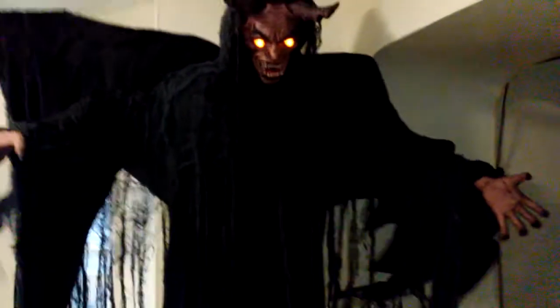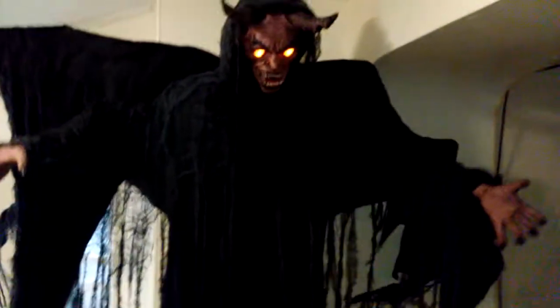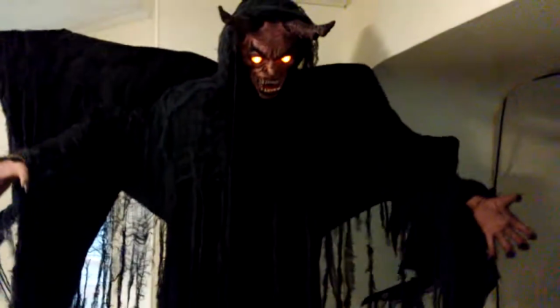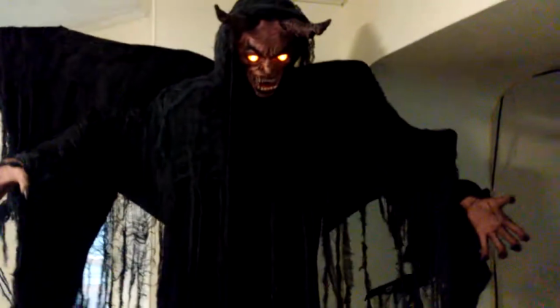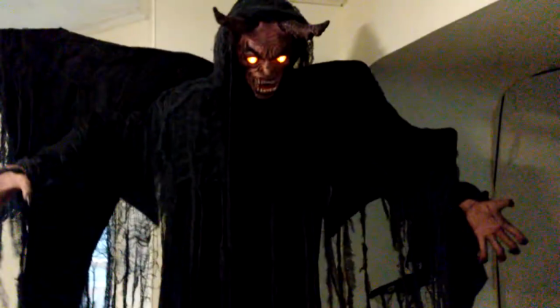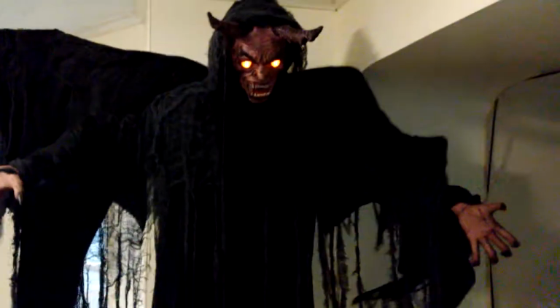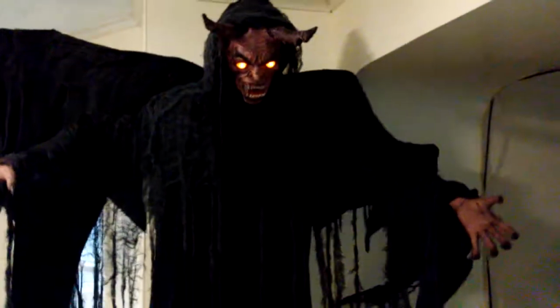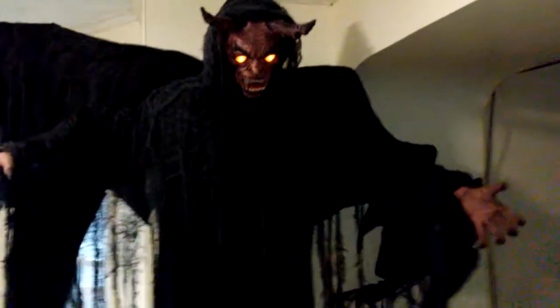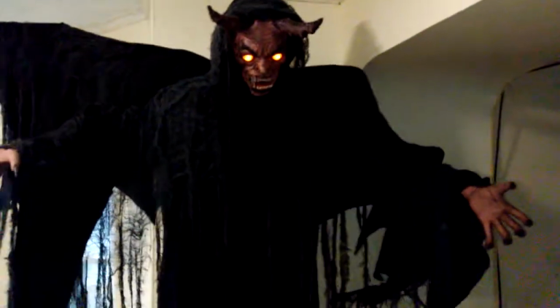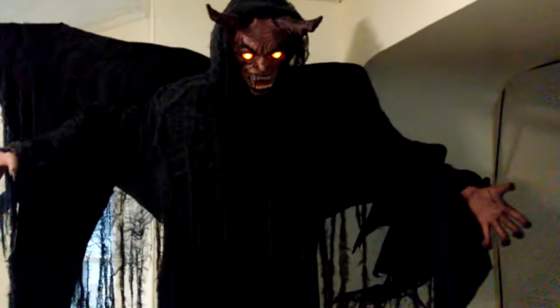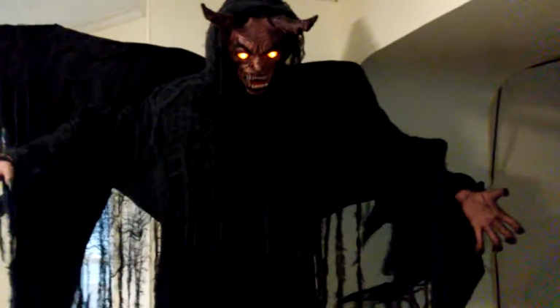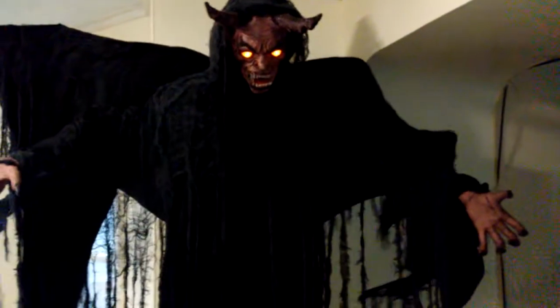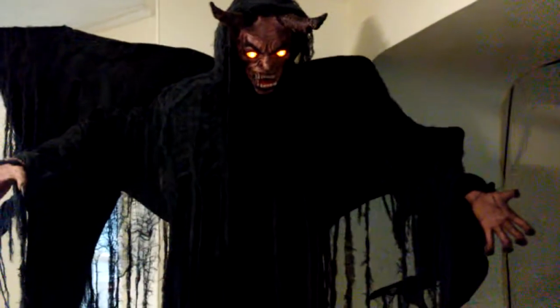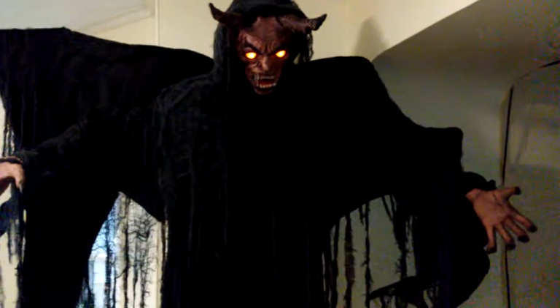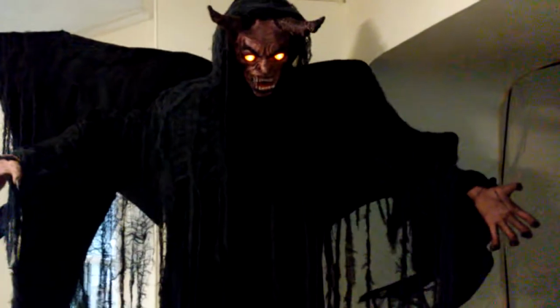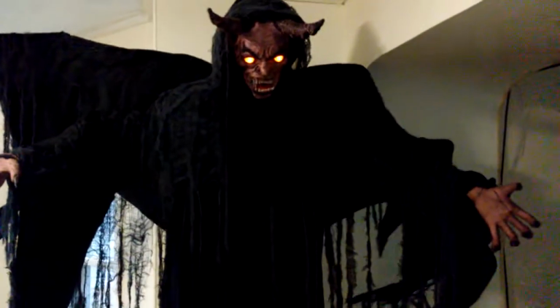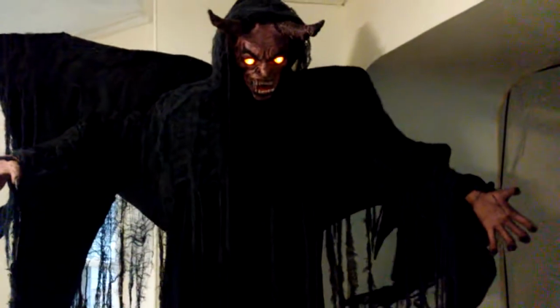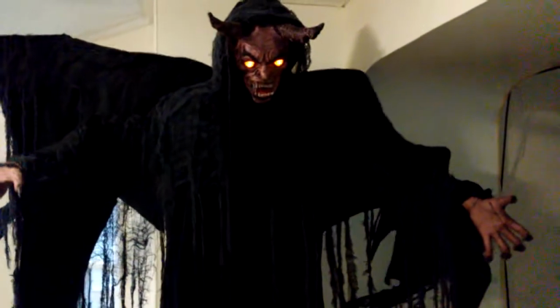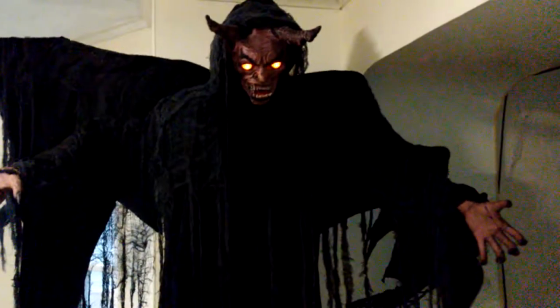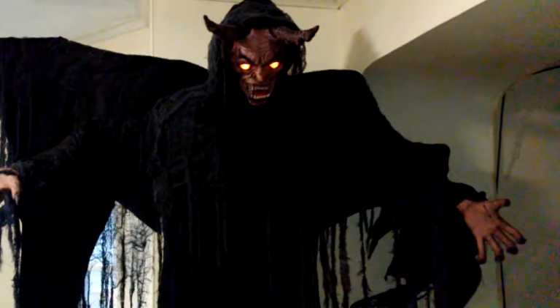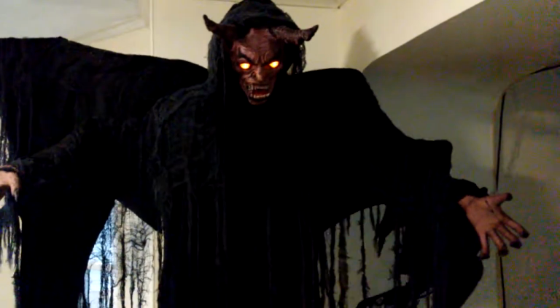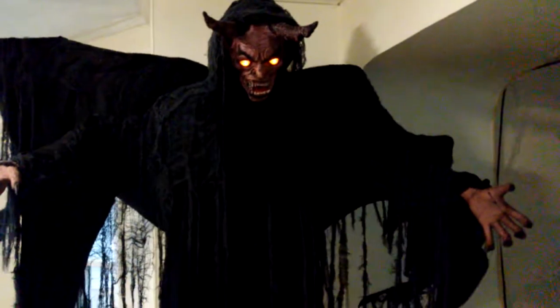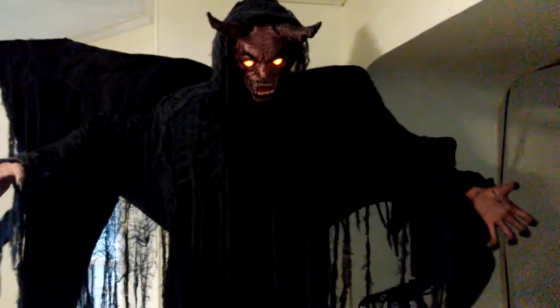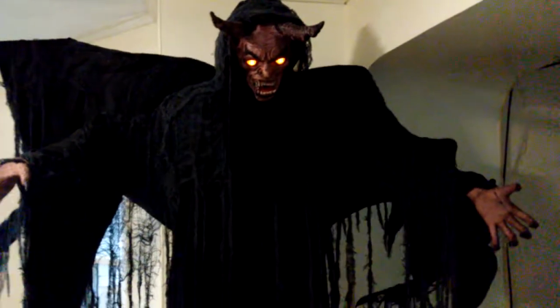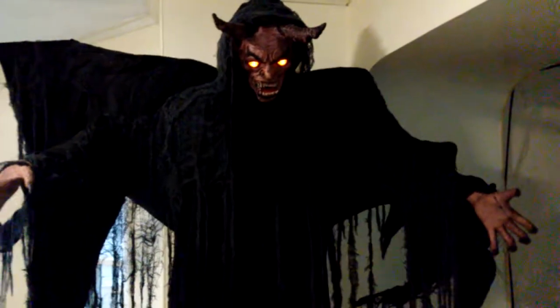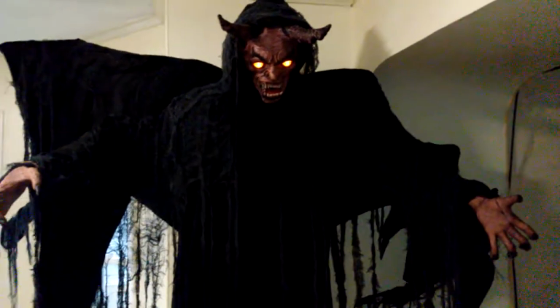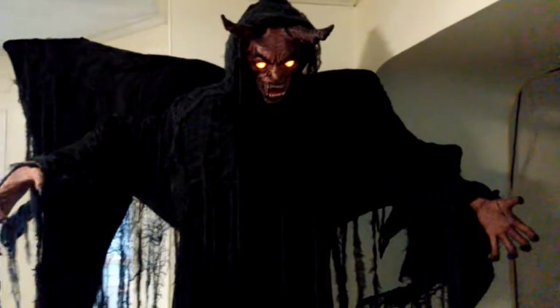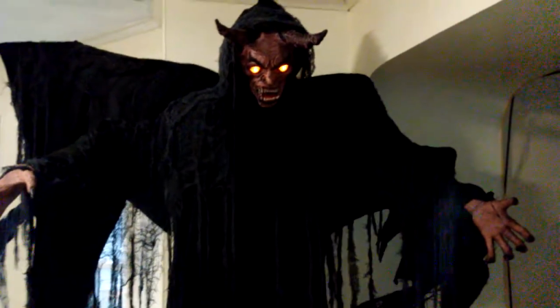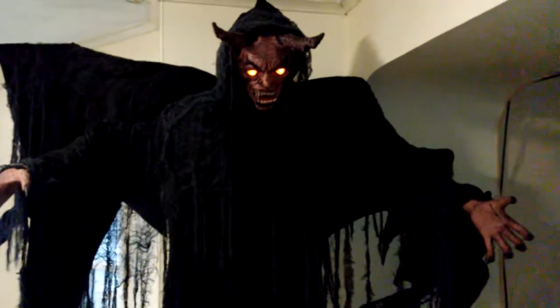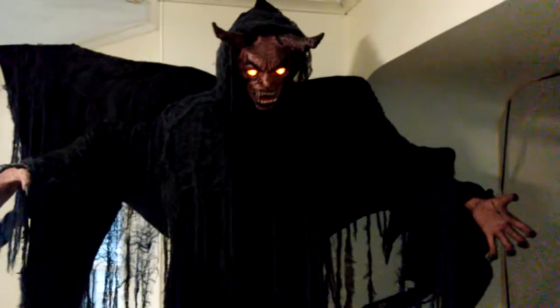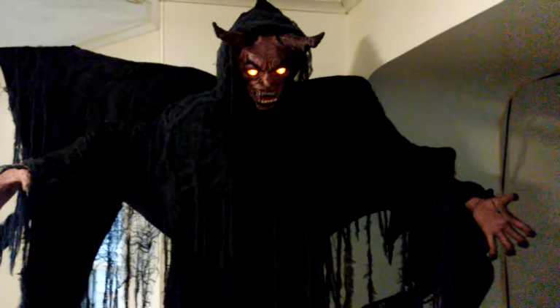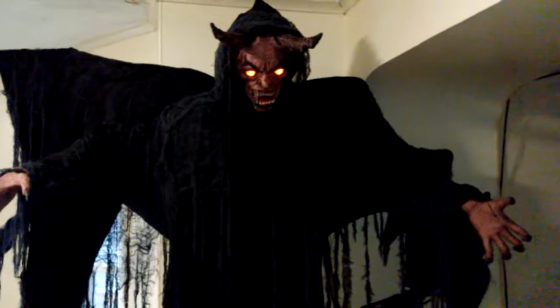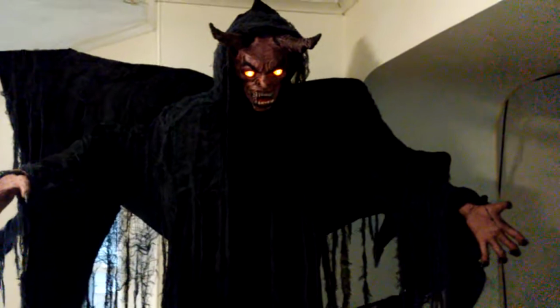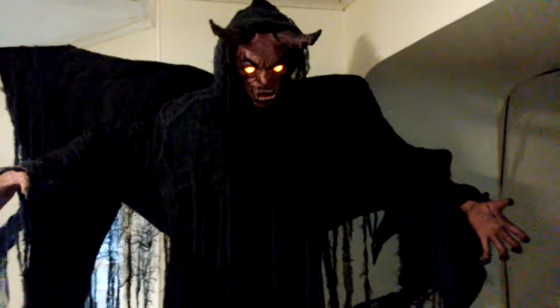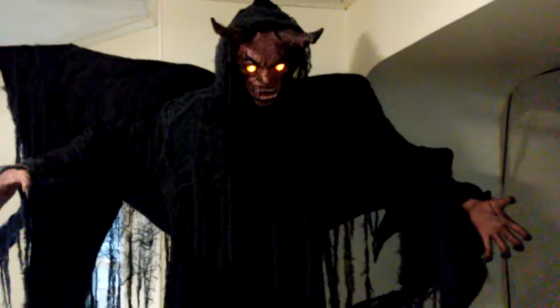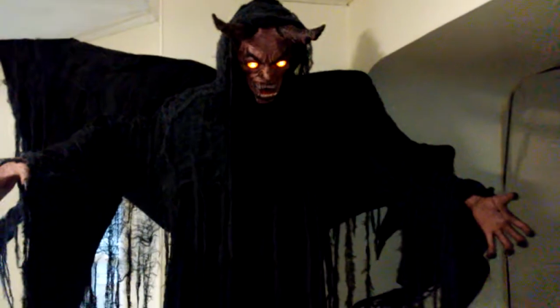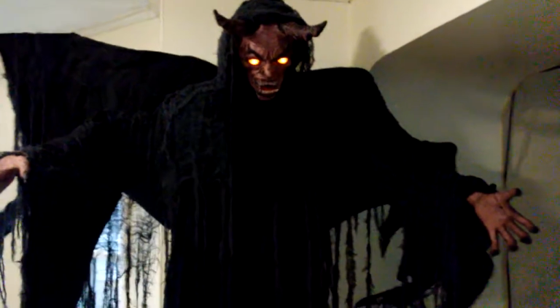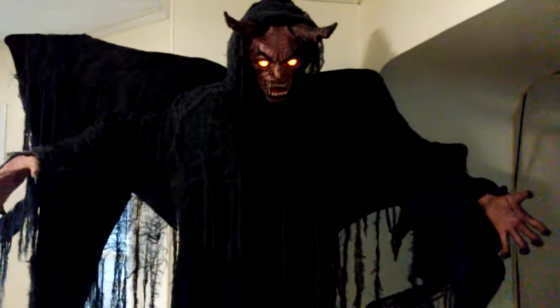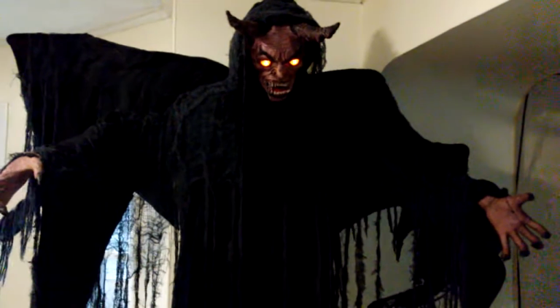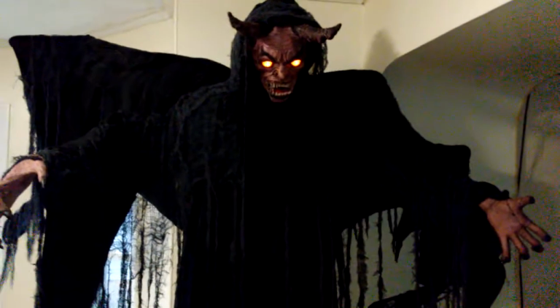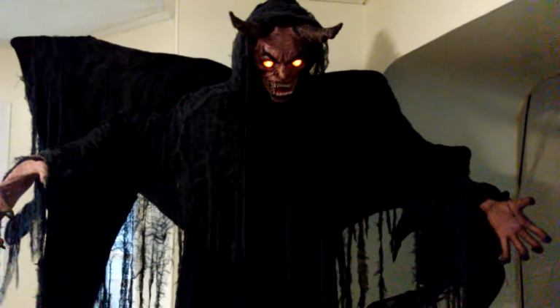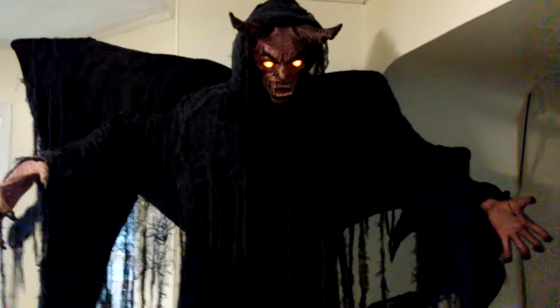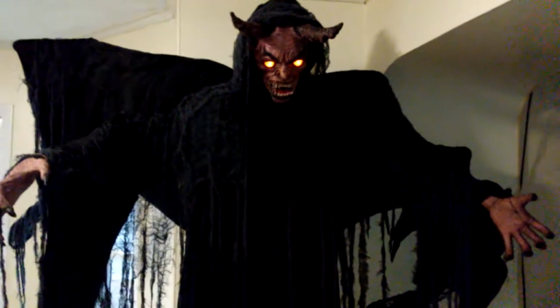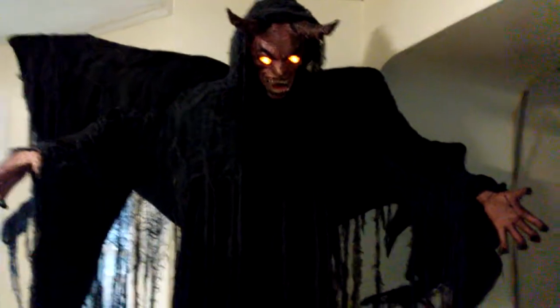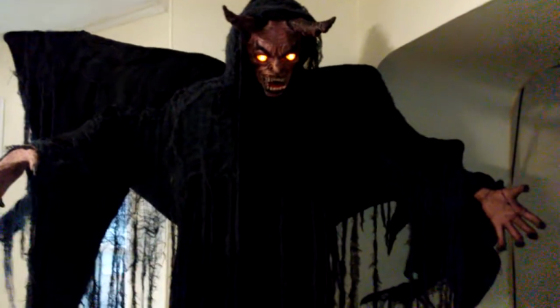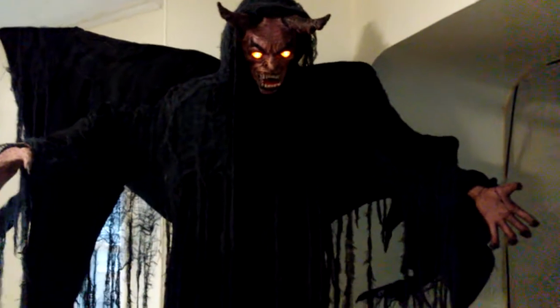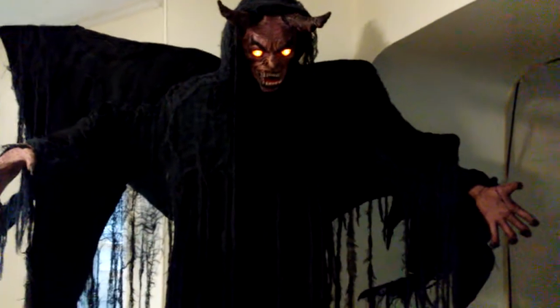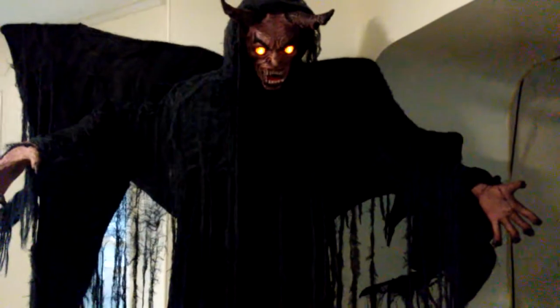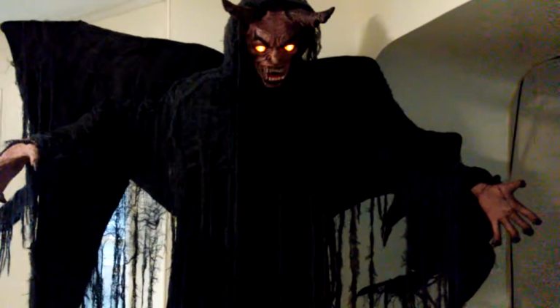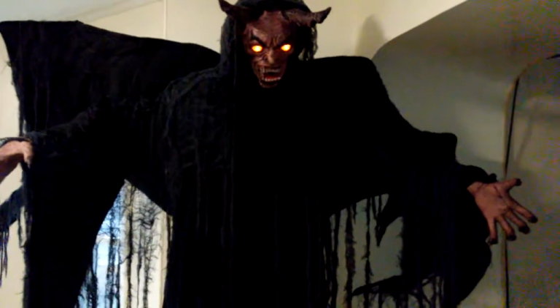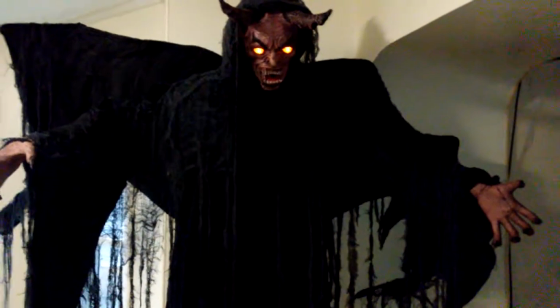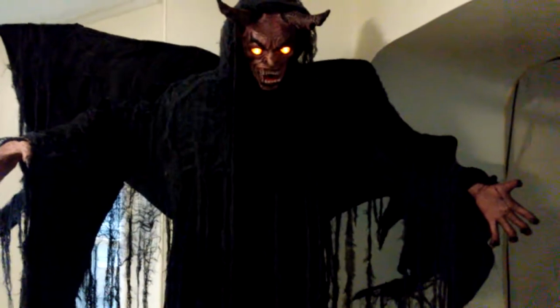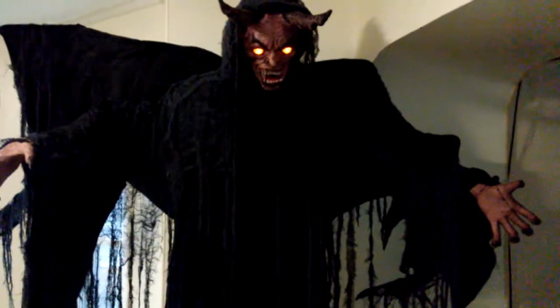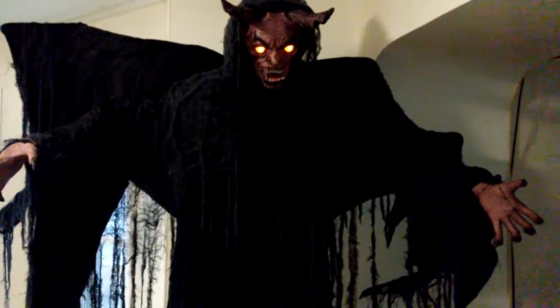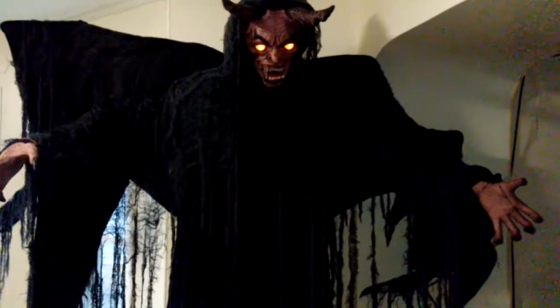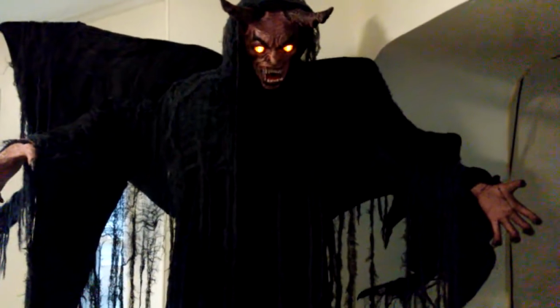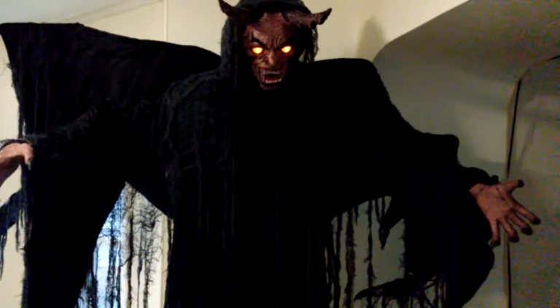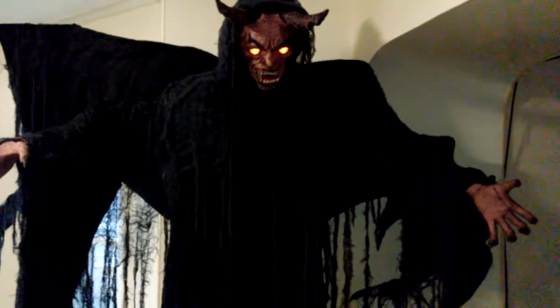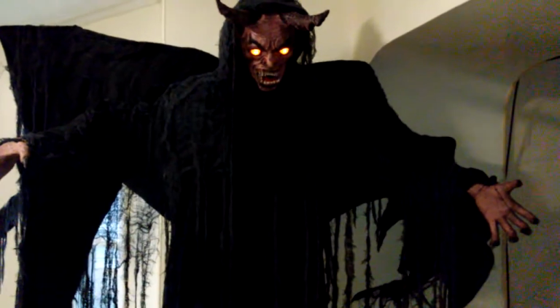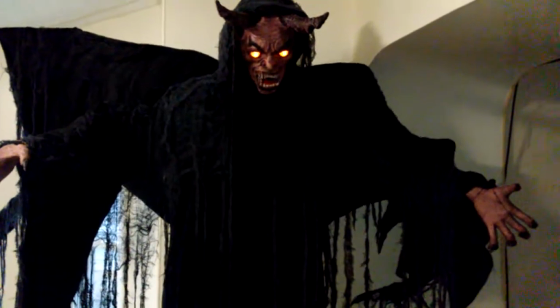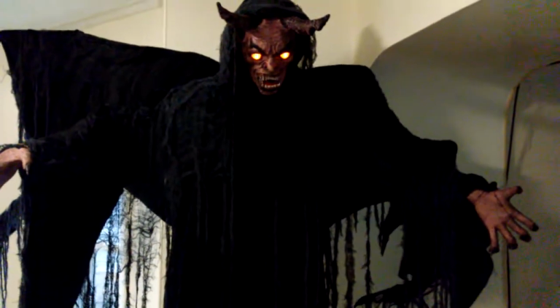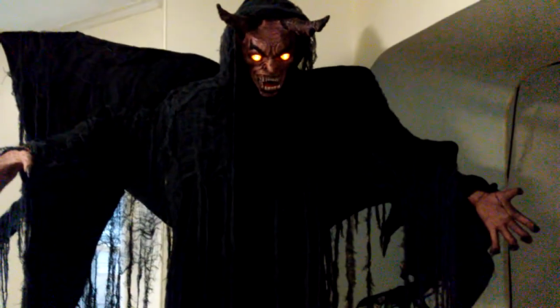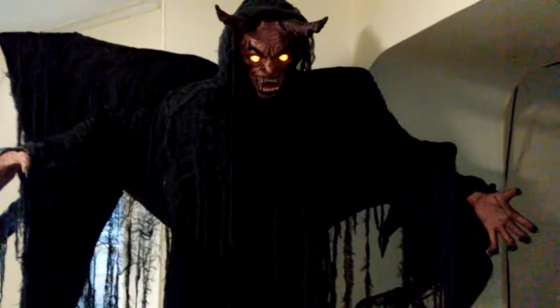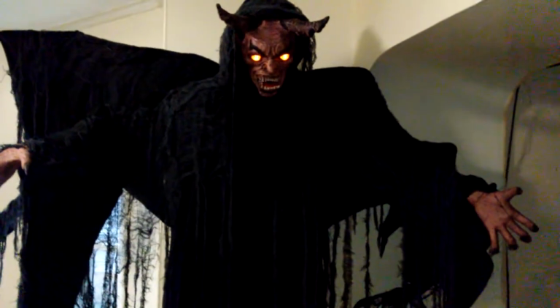The souls of the innocent are hard to come by, but the souls of the broken like you are everywhere.